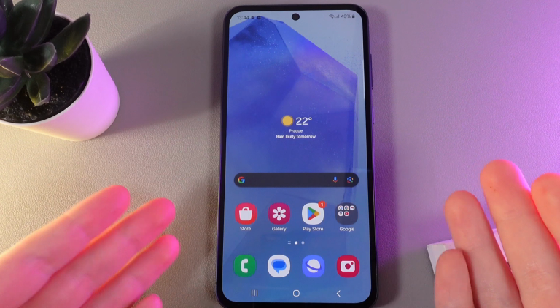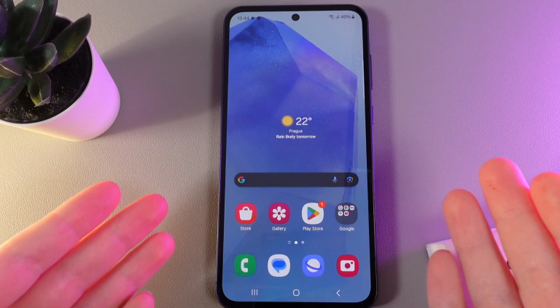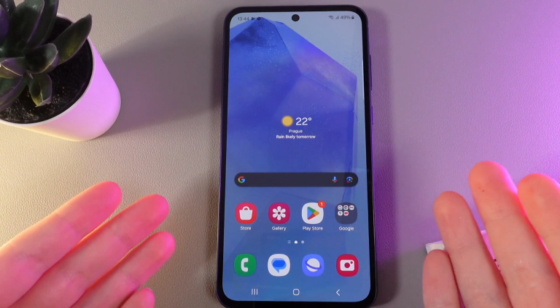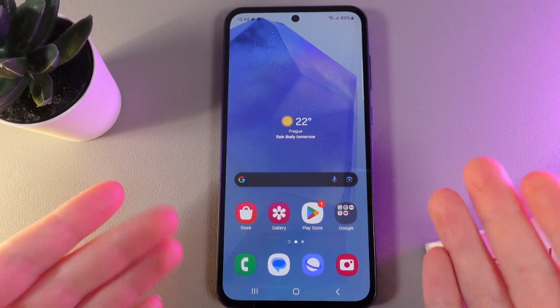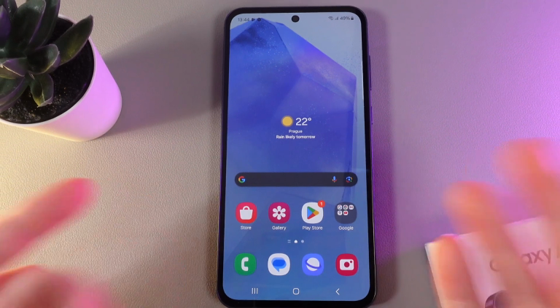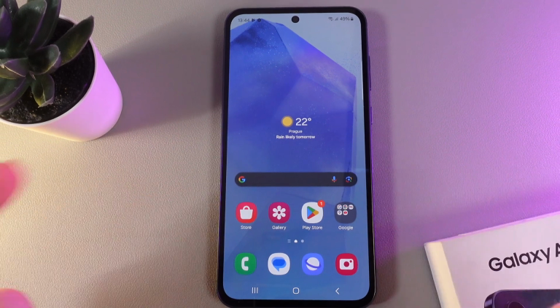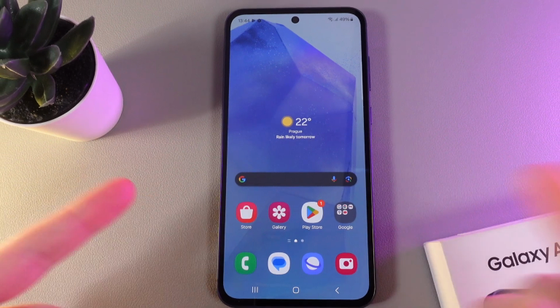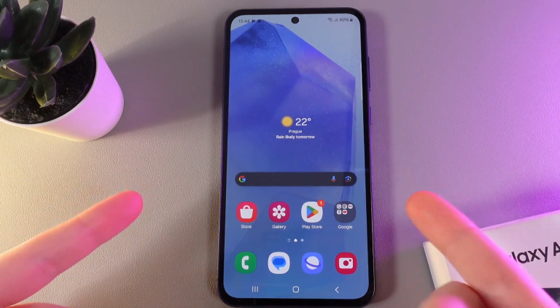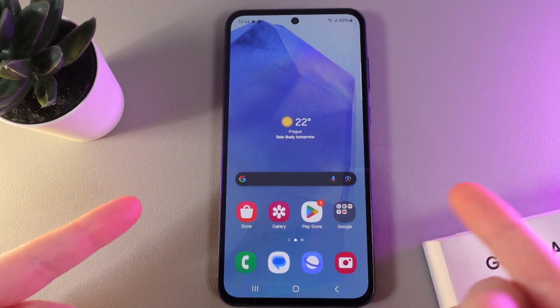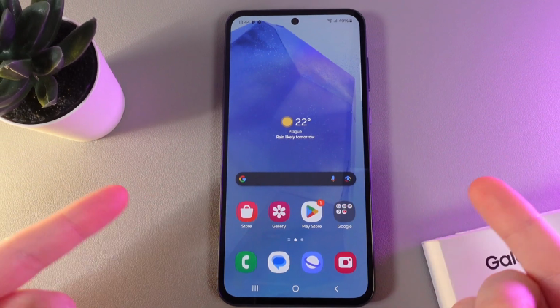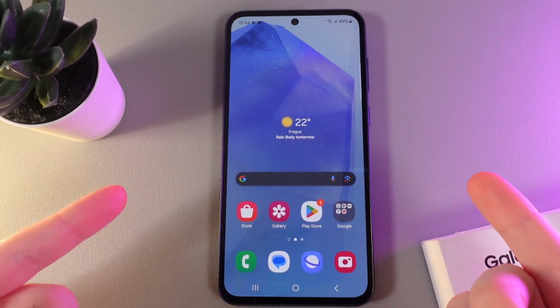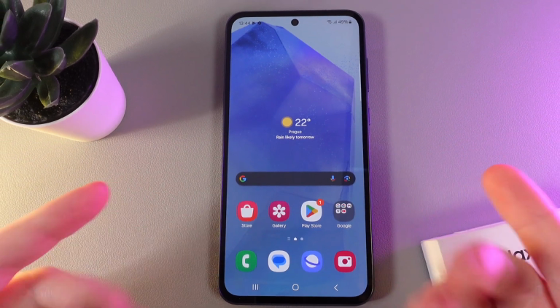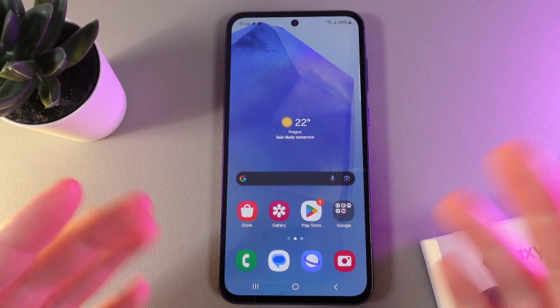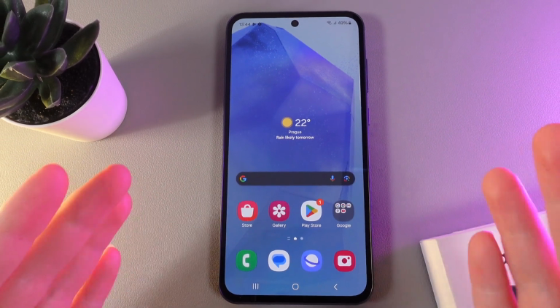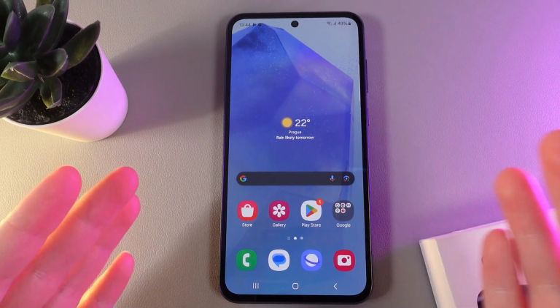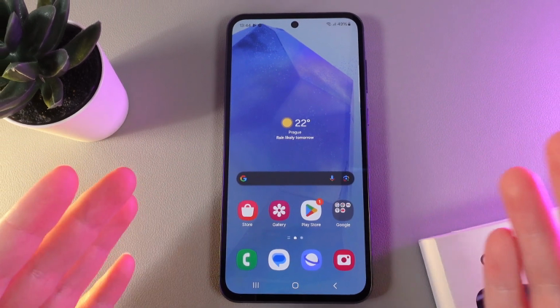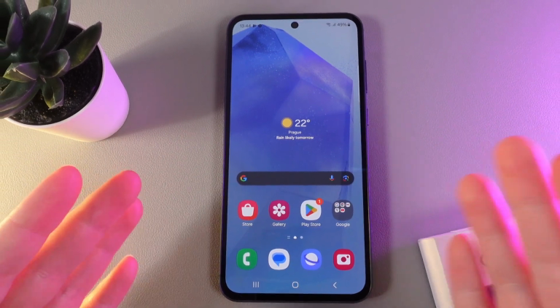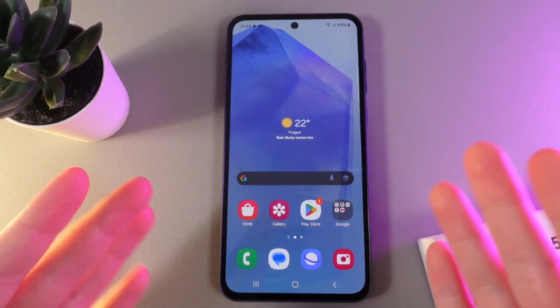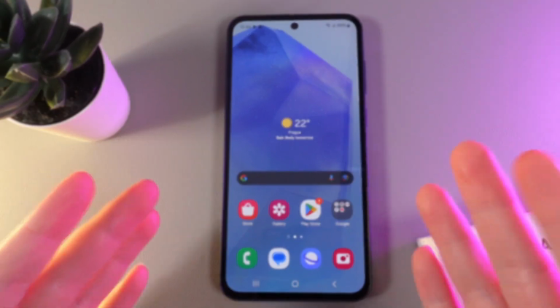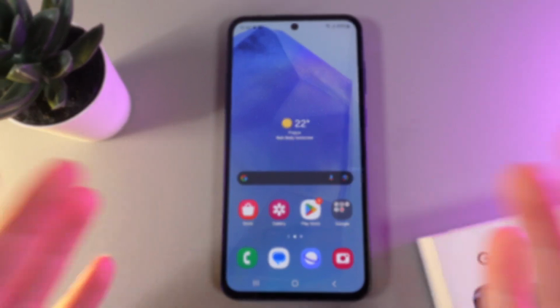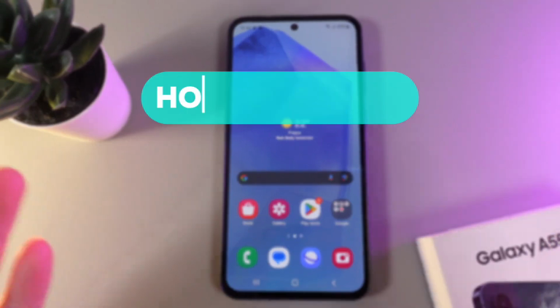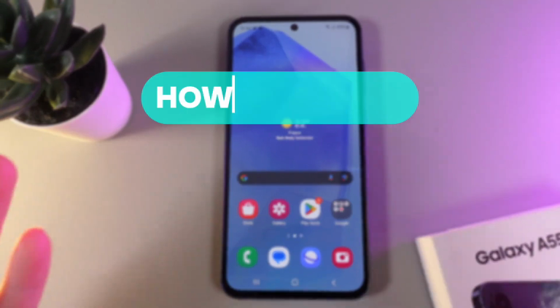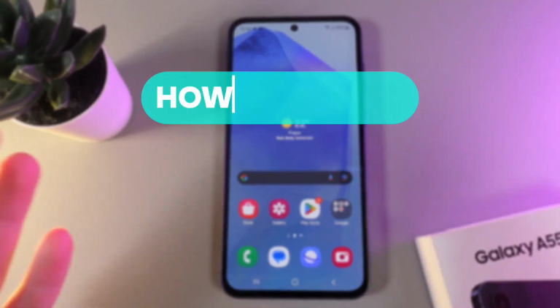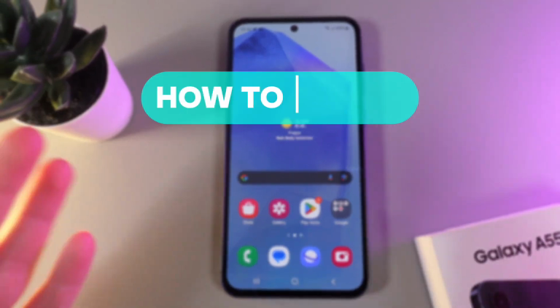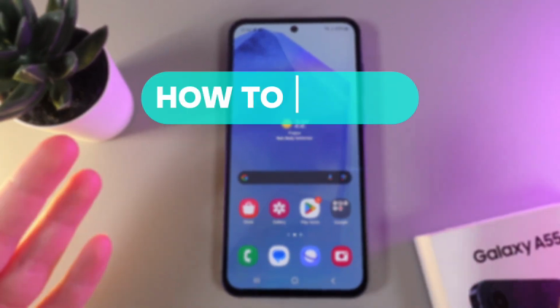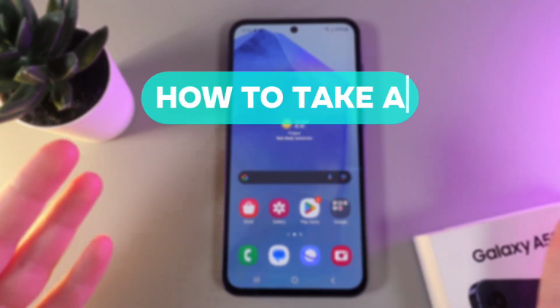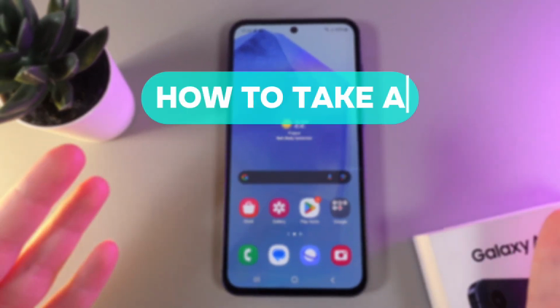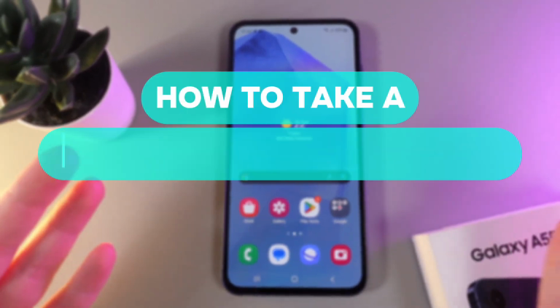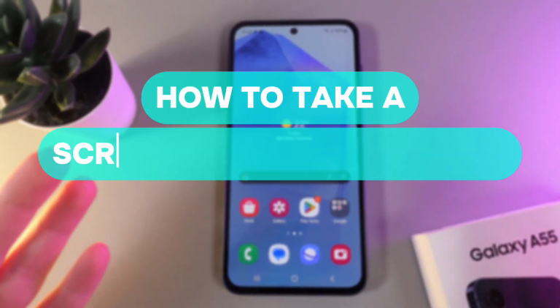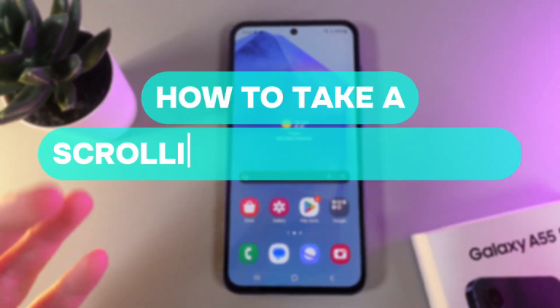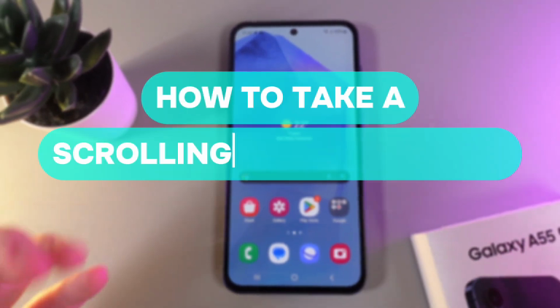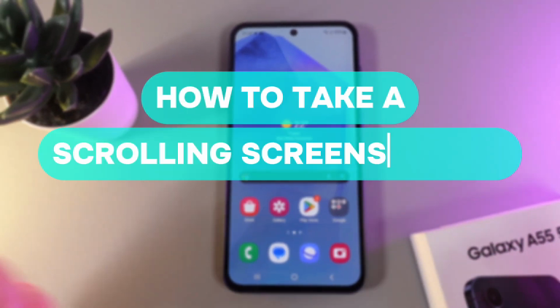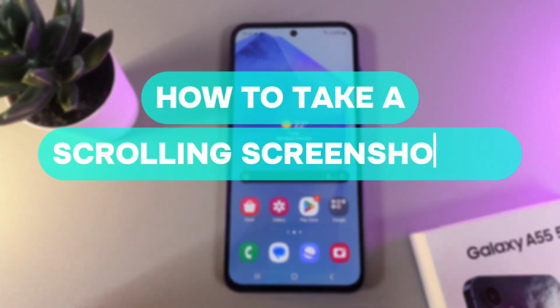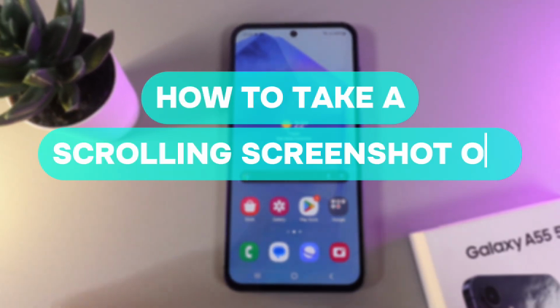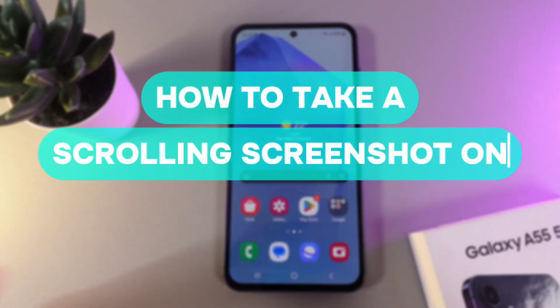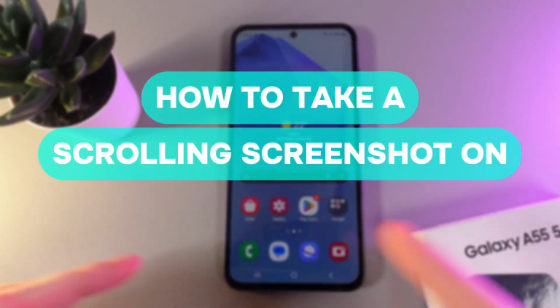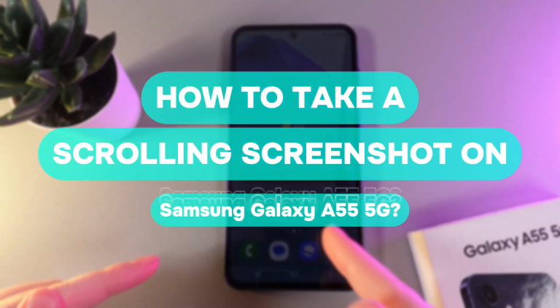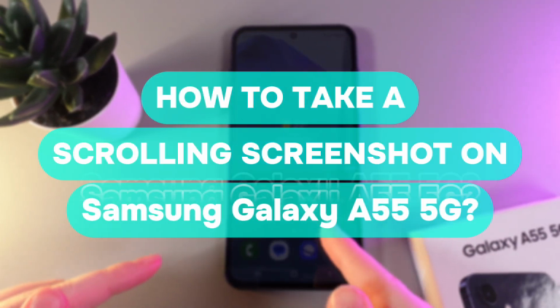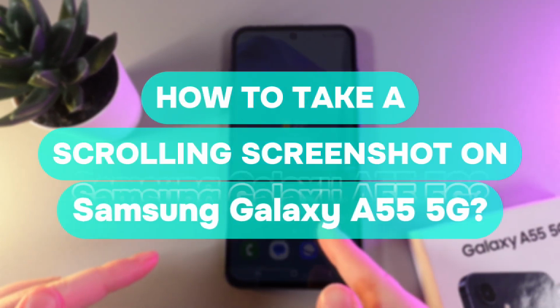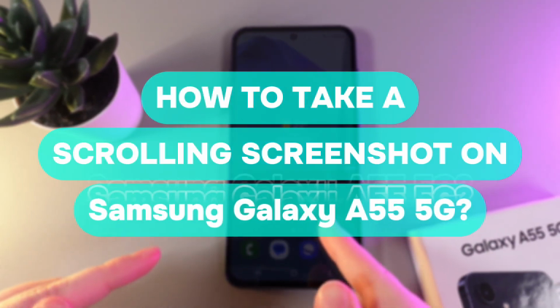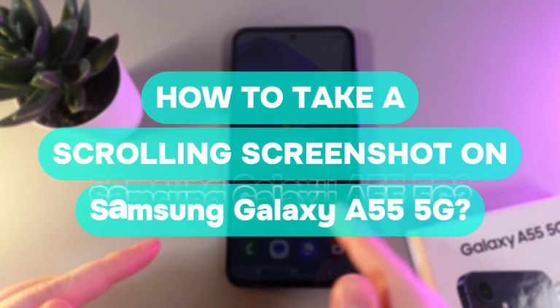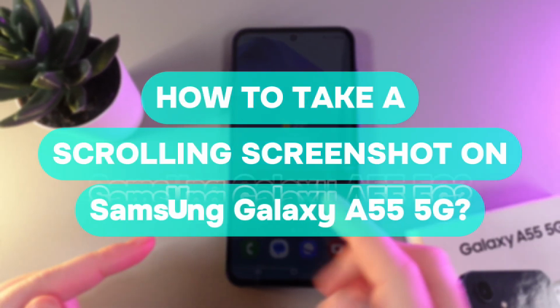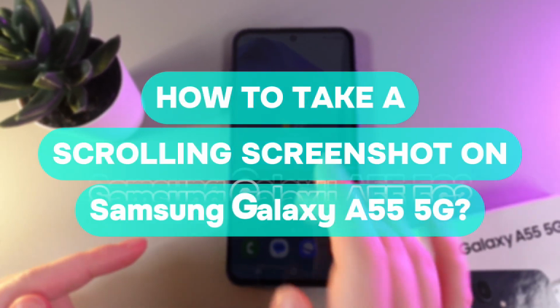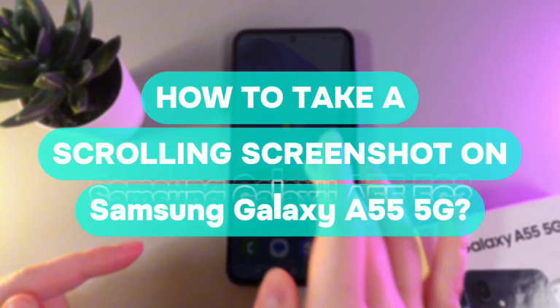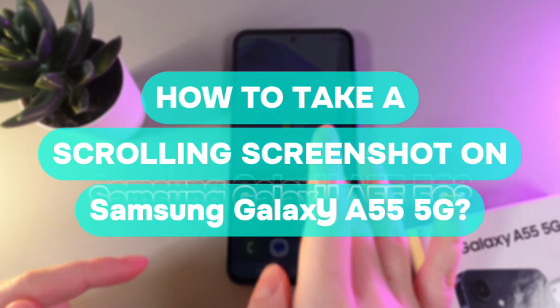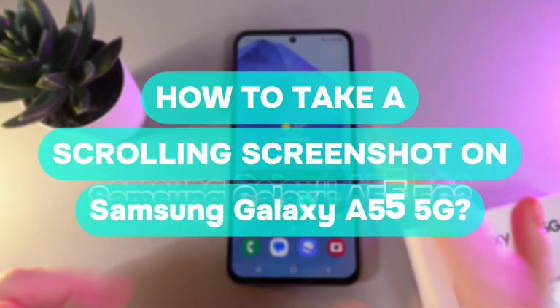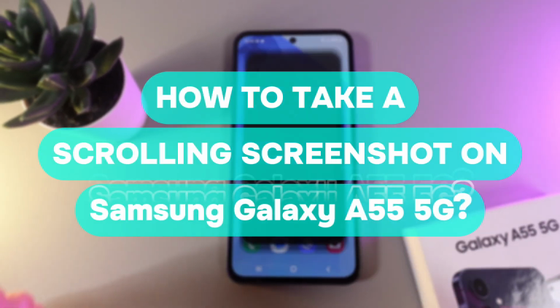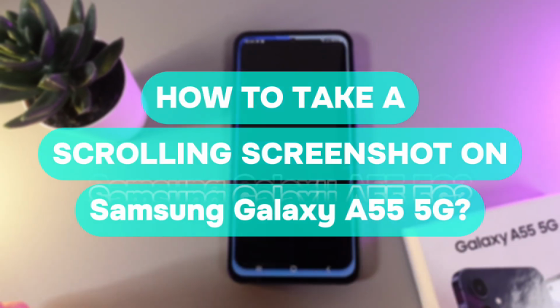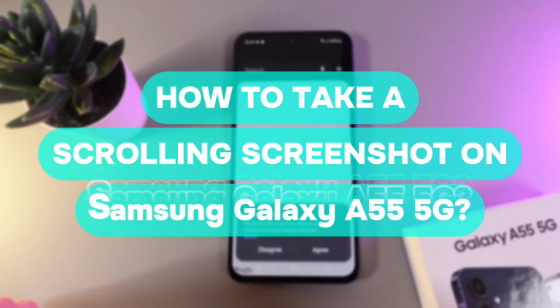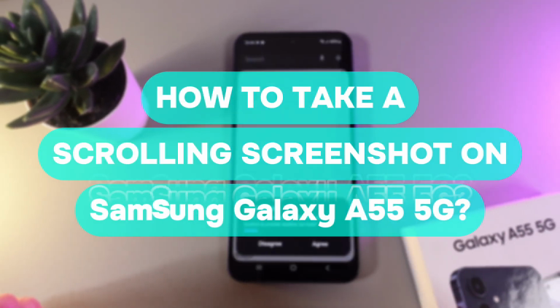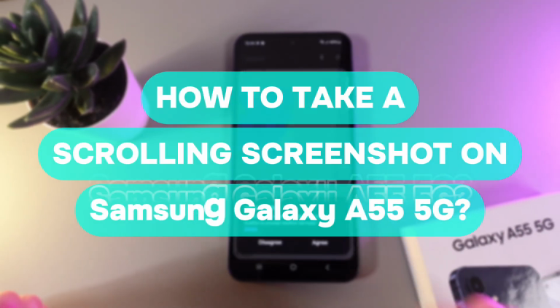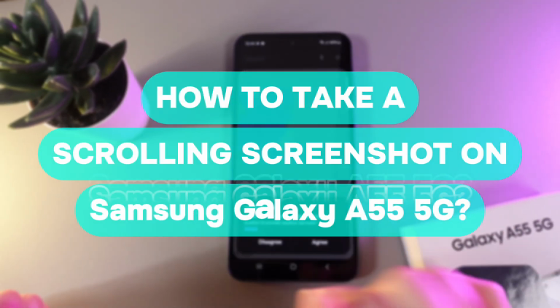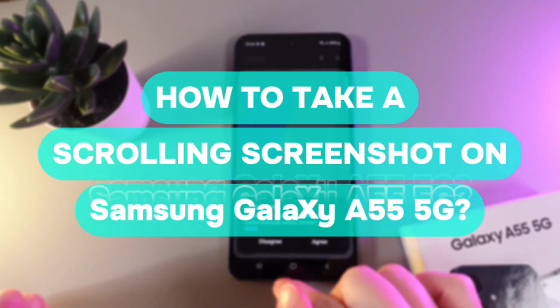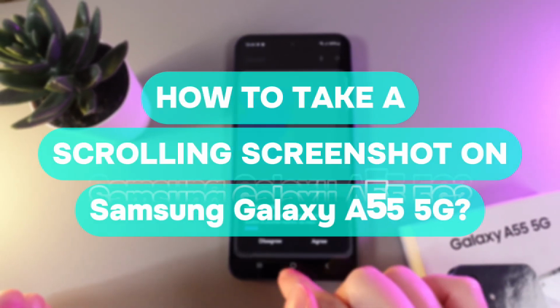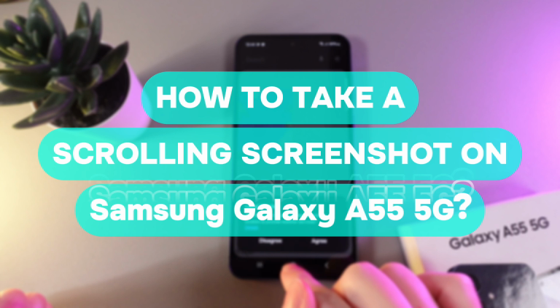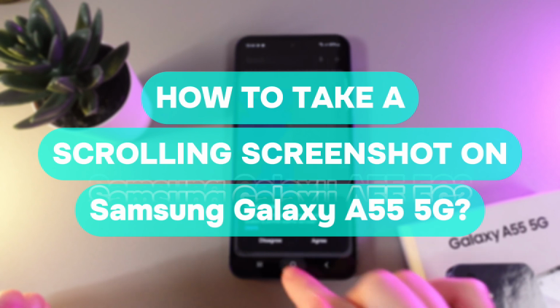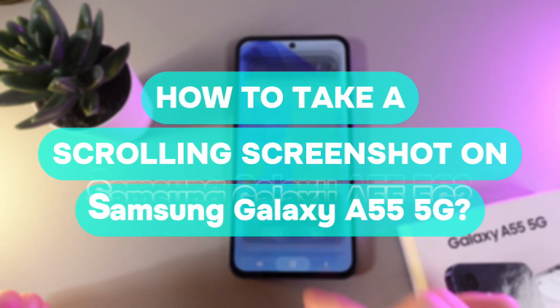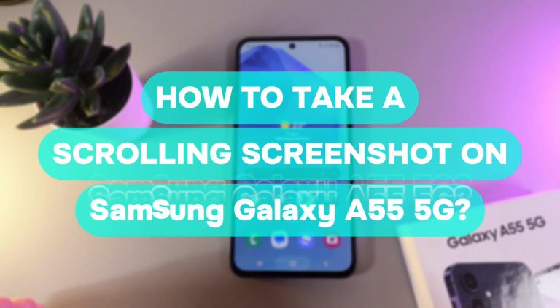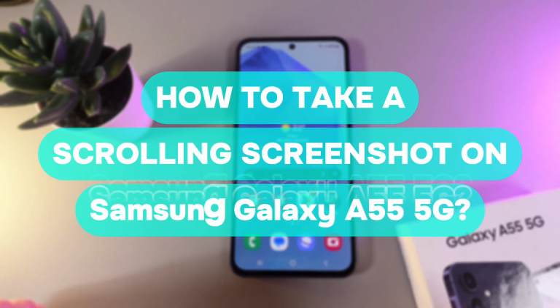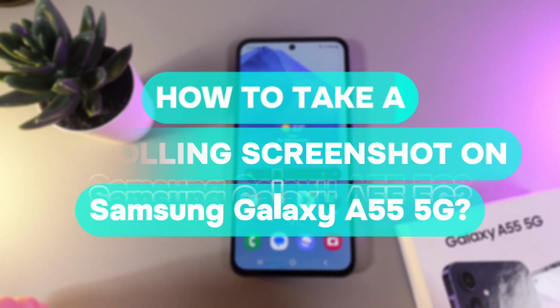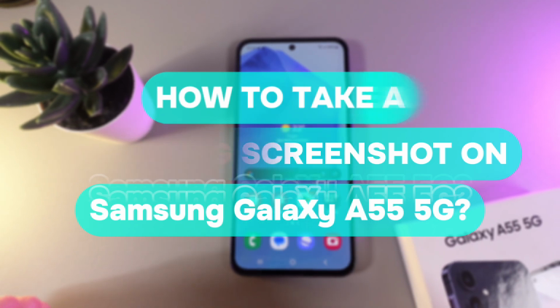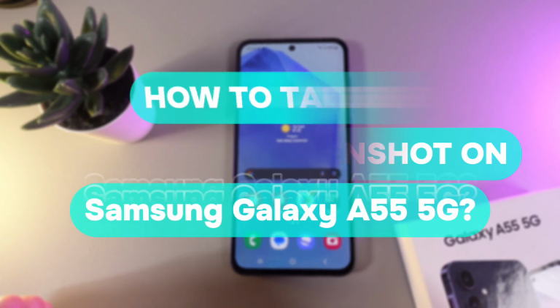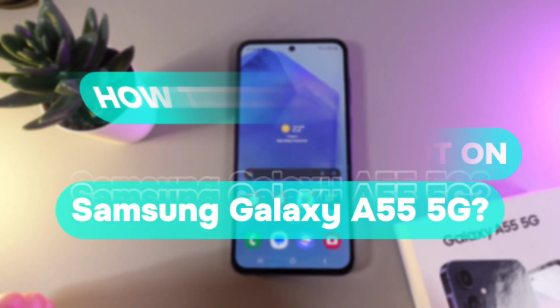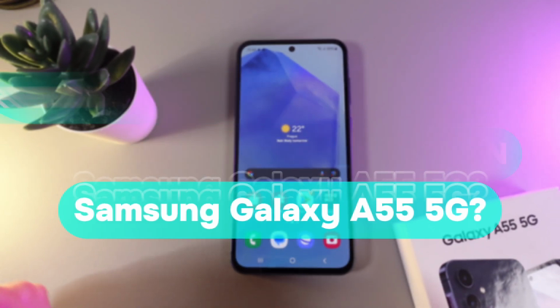Hi there! In today's video I'll show you how to take a scrolling screenshot on your Samsung Galaxy A55. Let's get started.